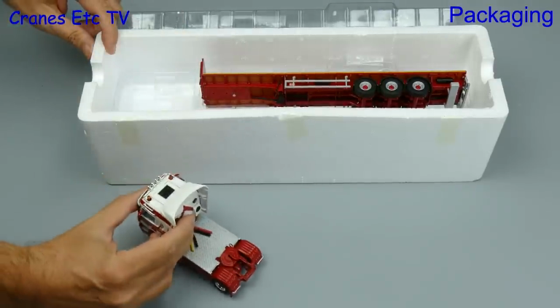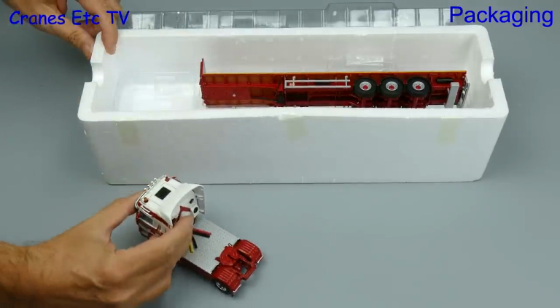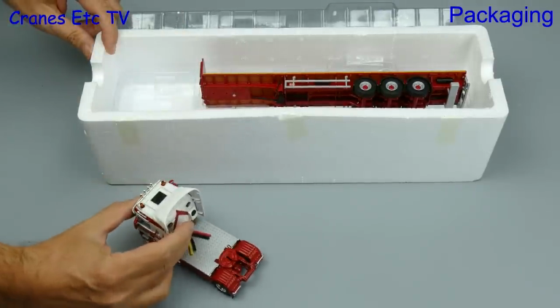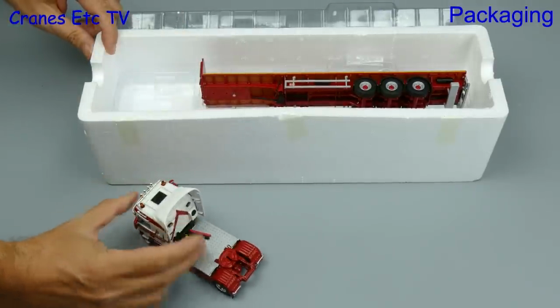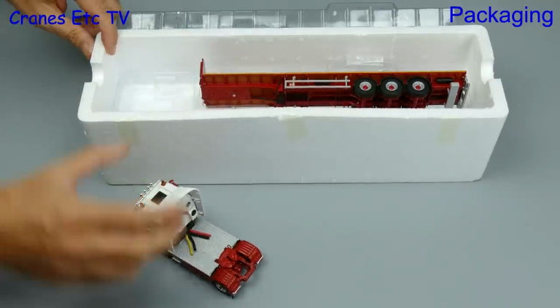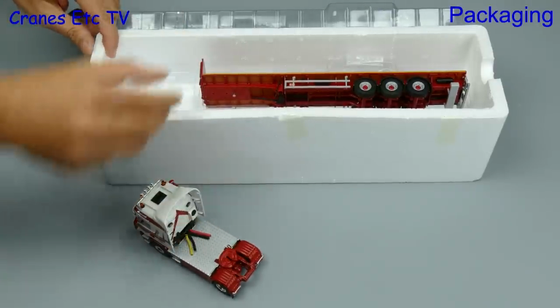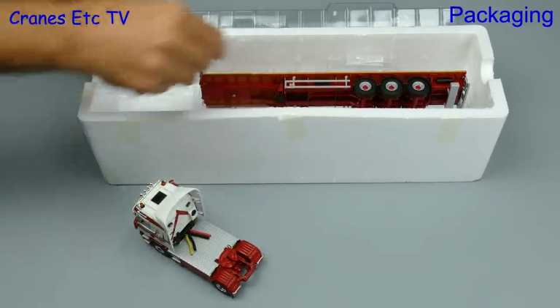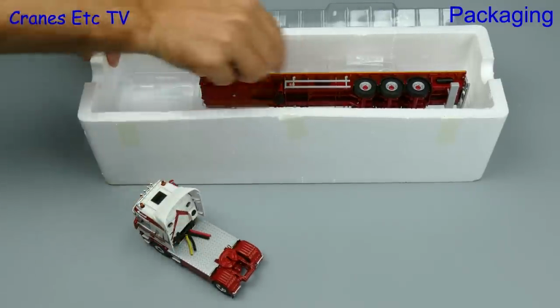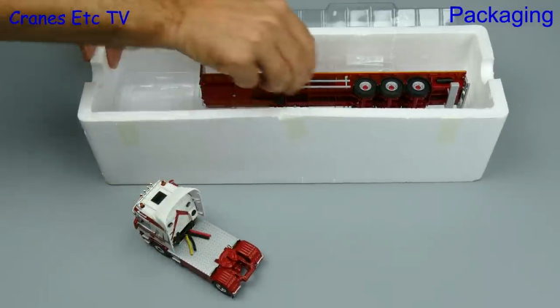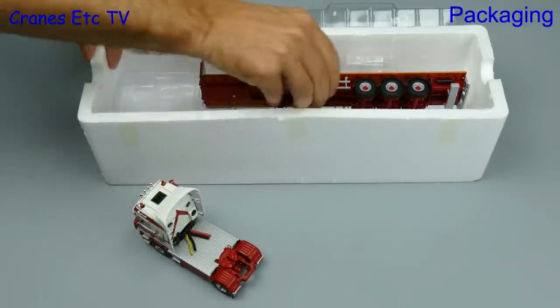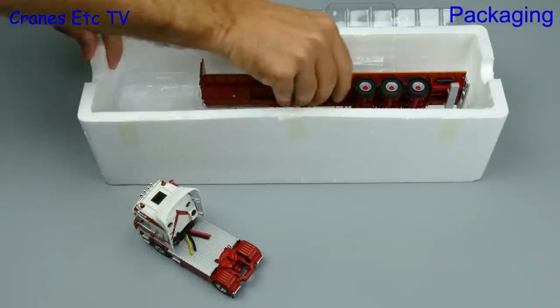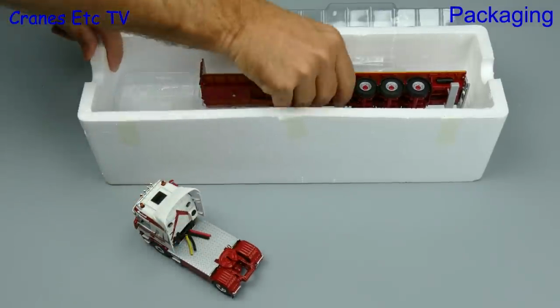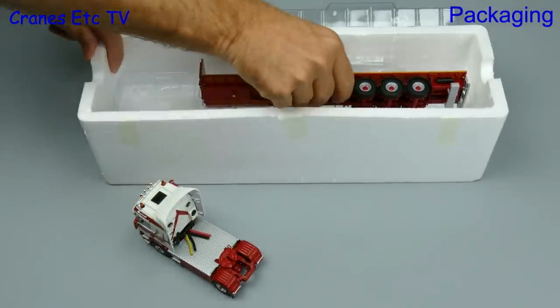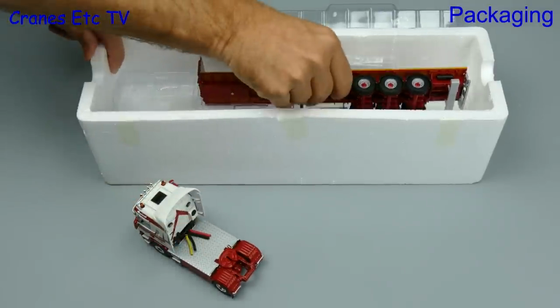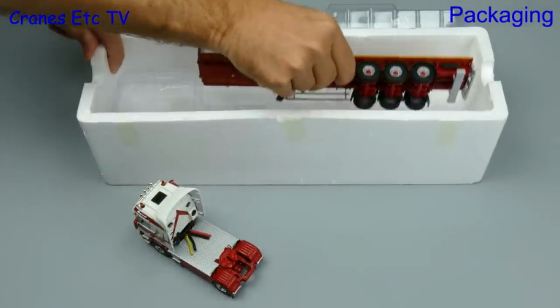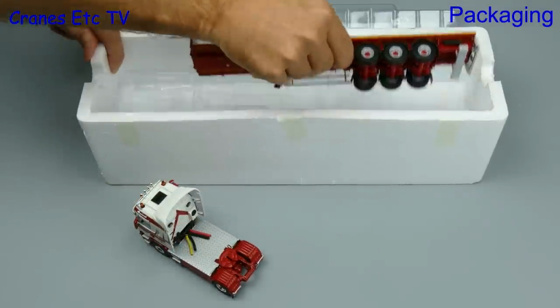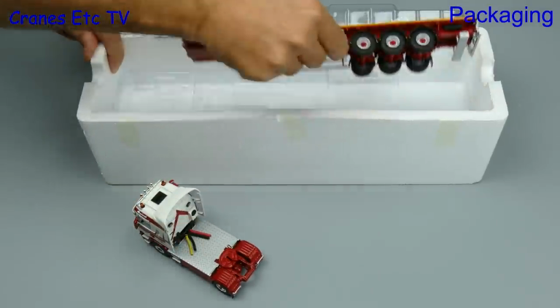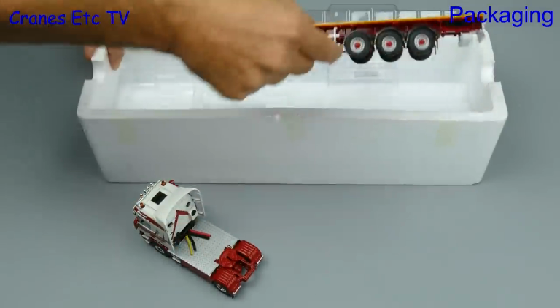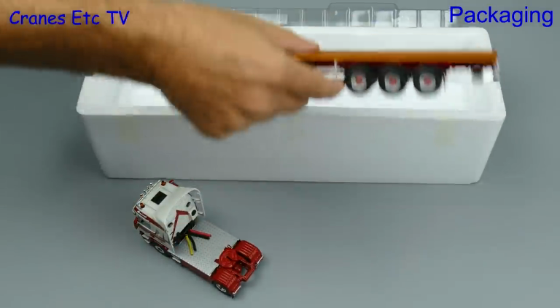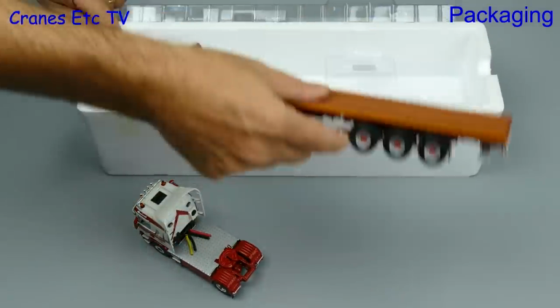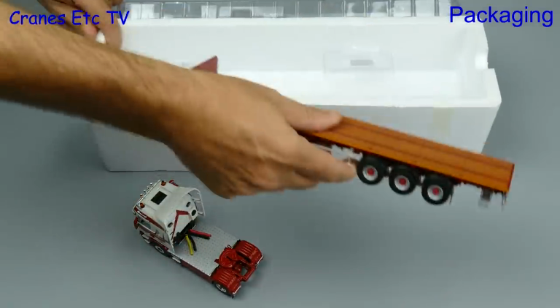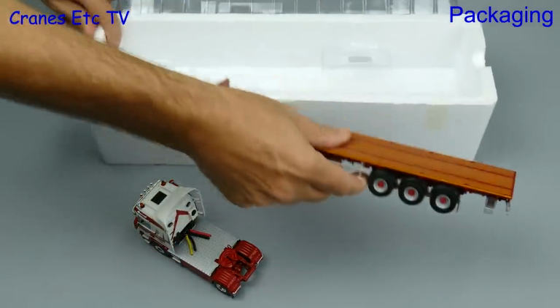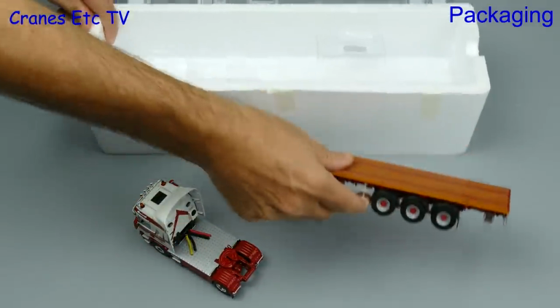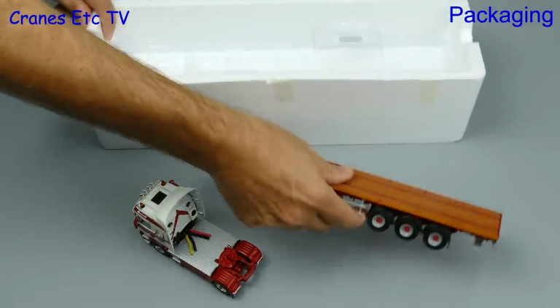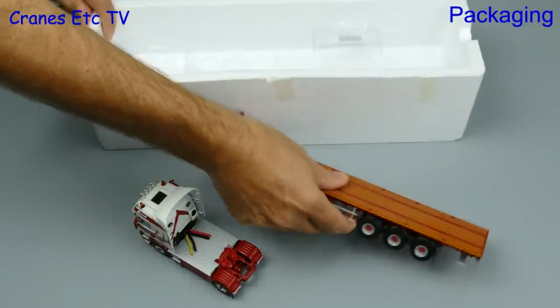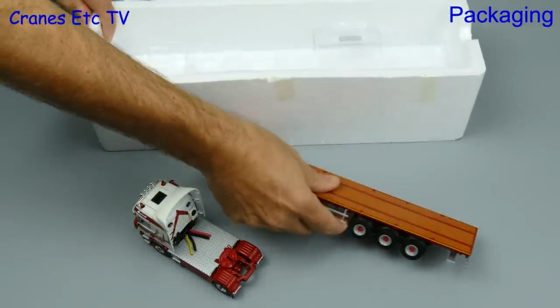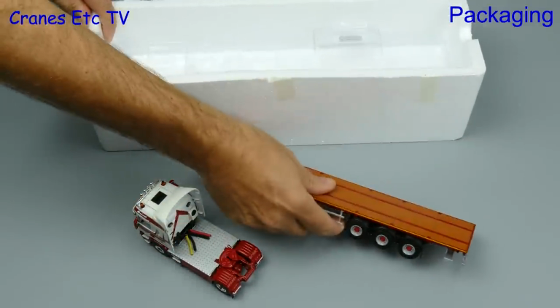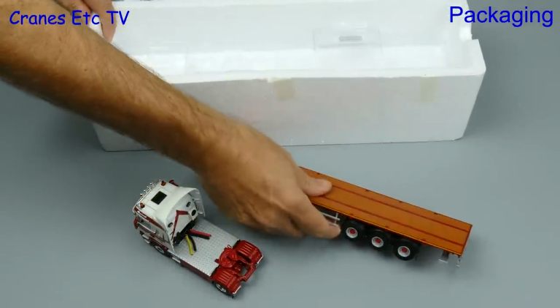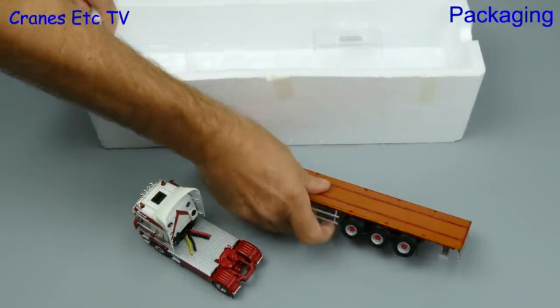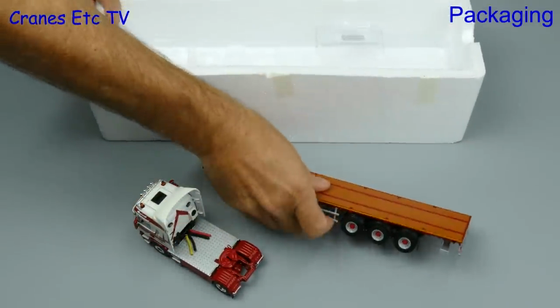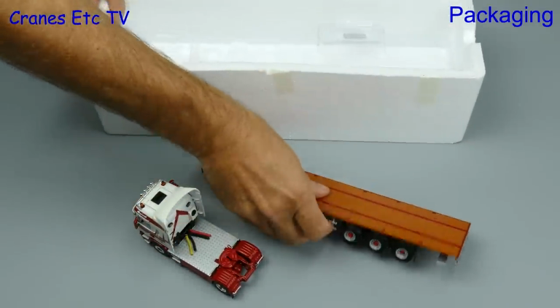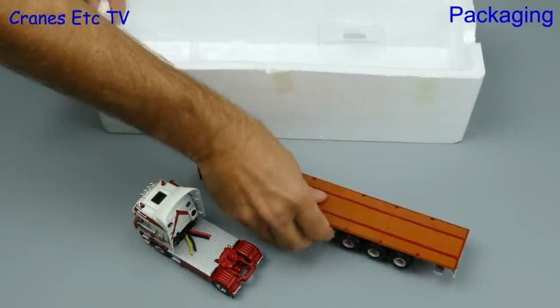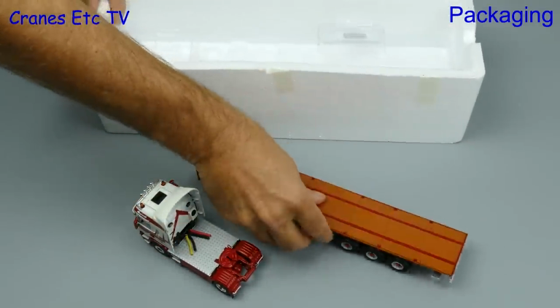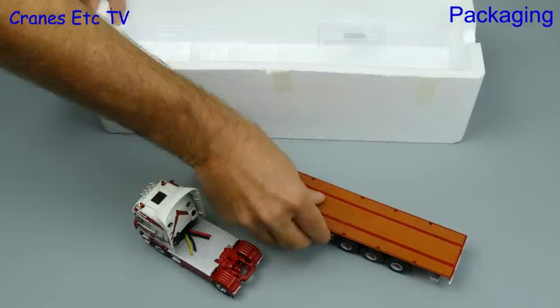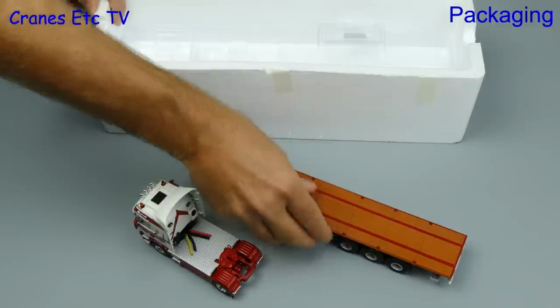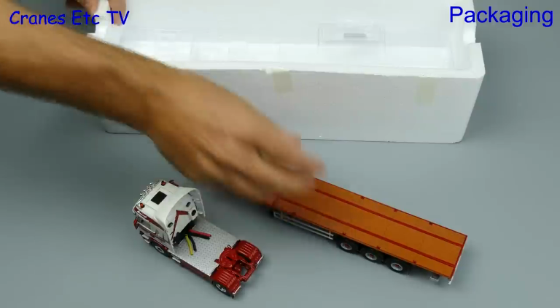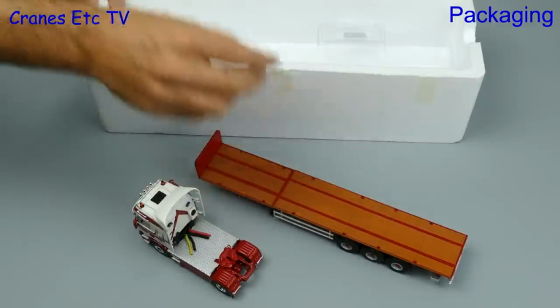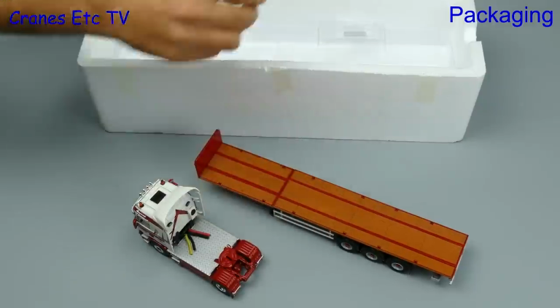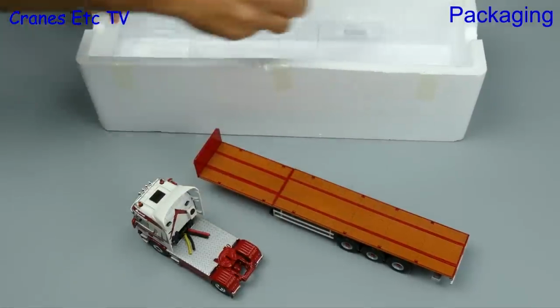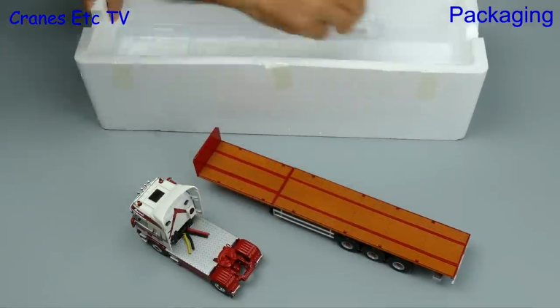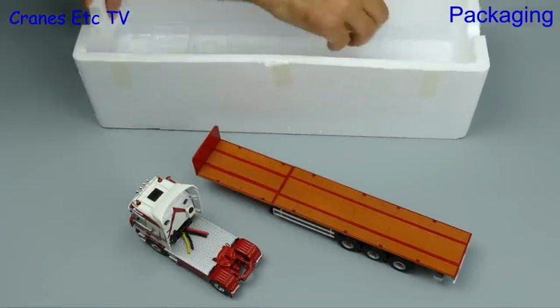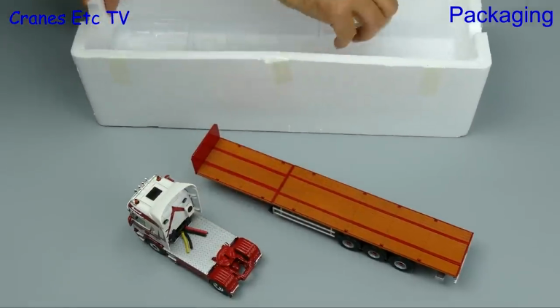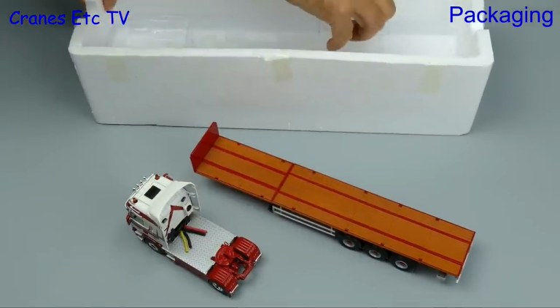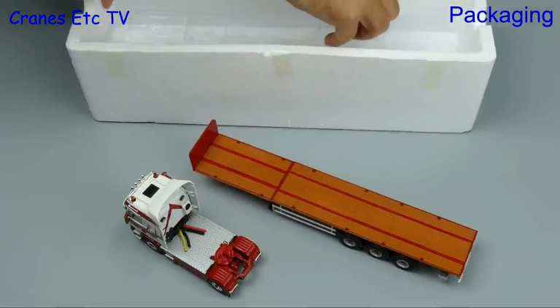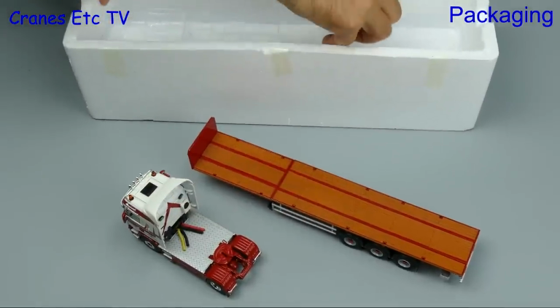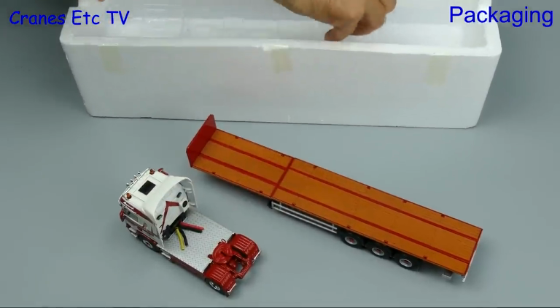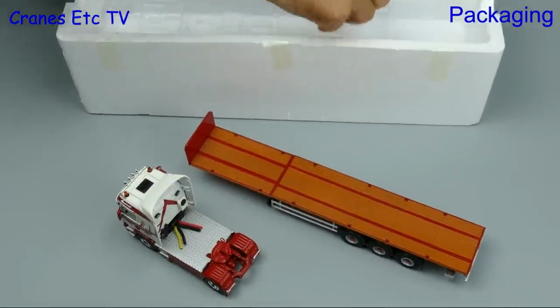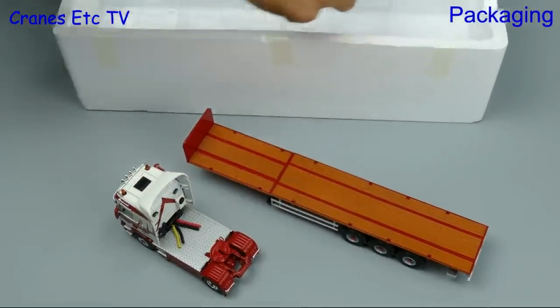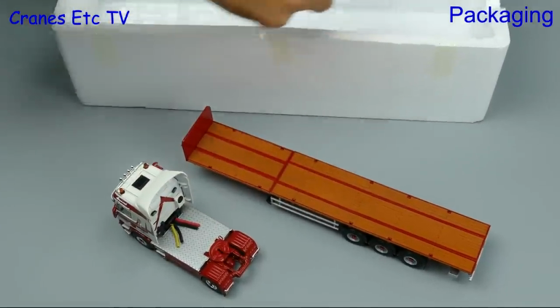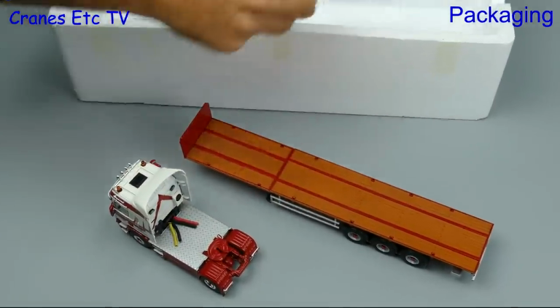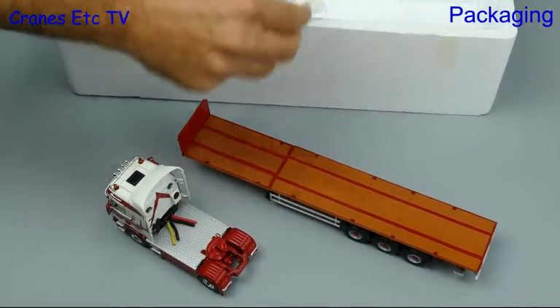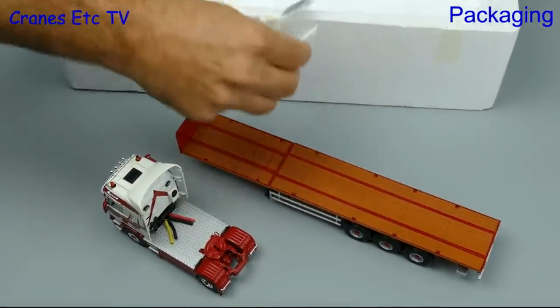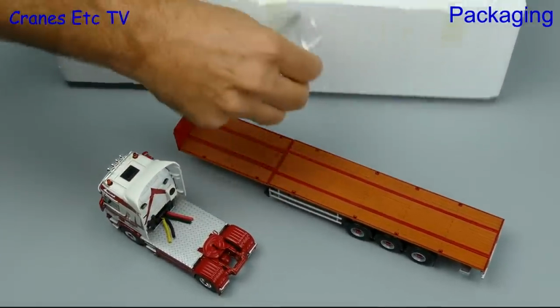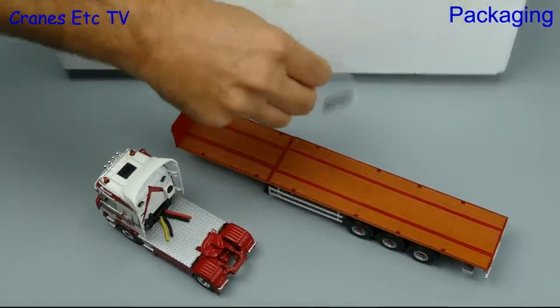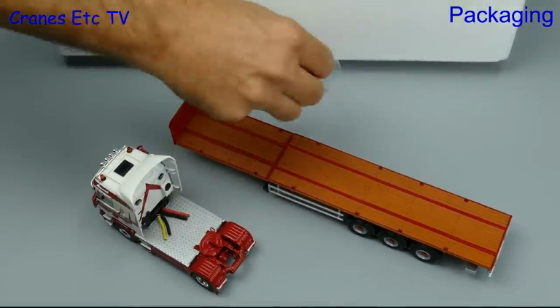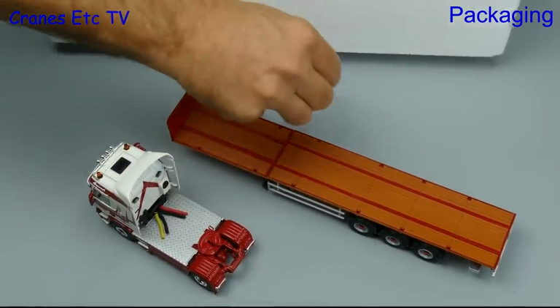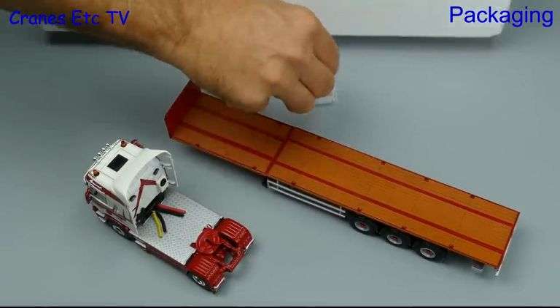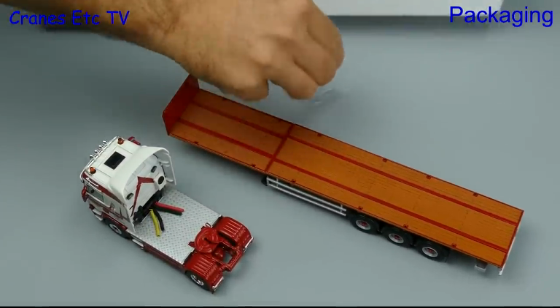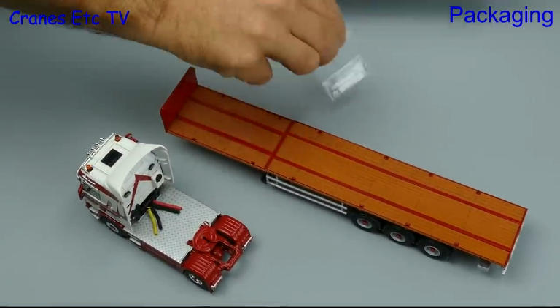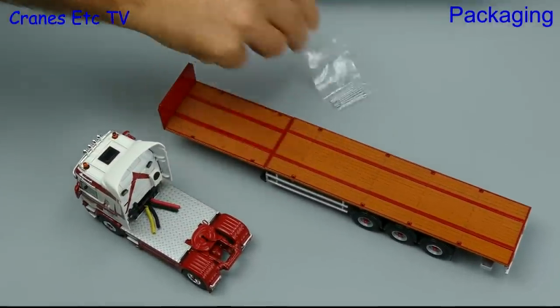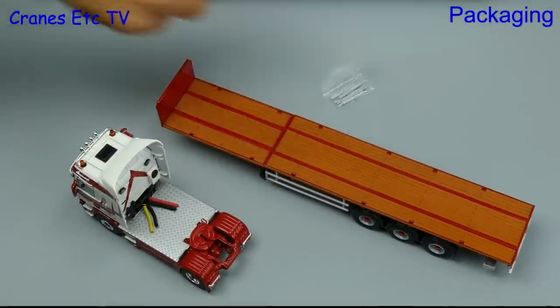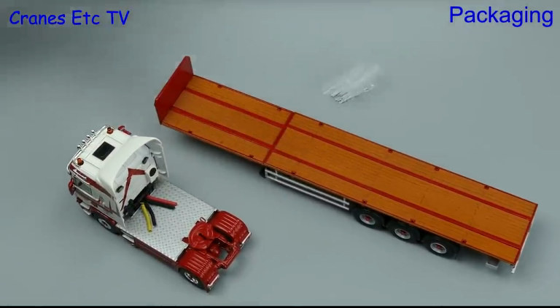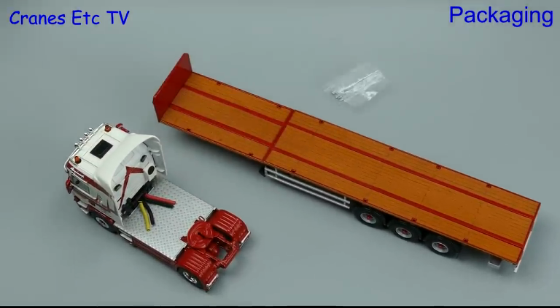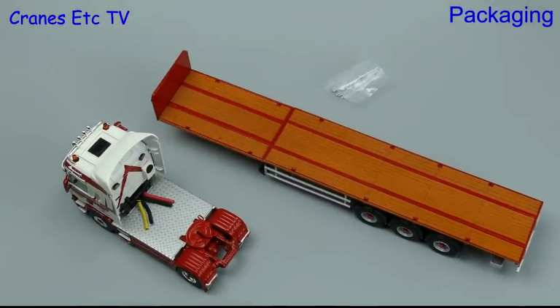As you can see there's nothing special about the packaging — it's a standard WSI box and in addition to the model there's a small bag of parts.